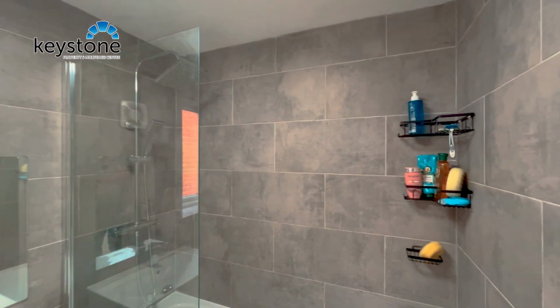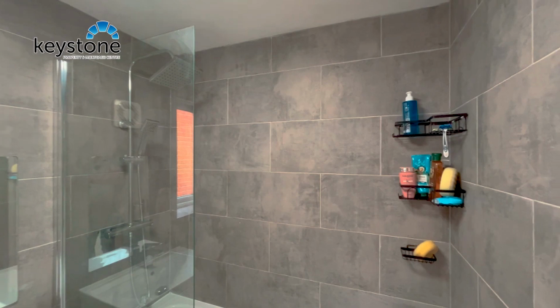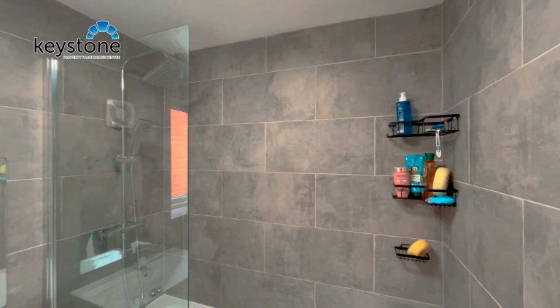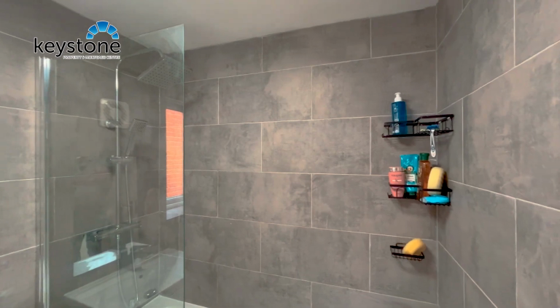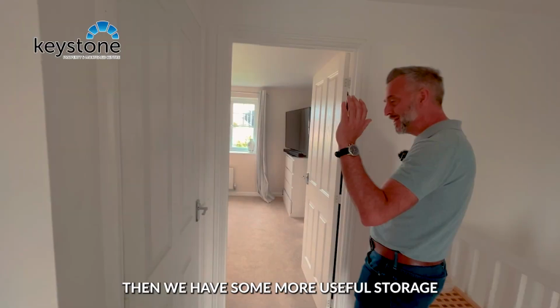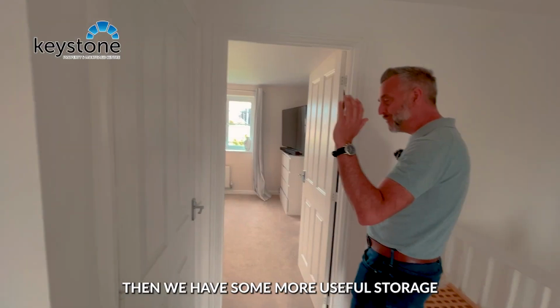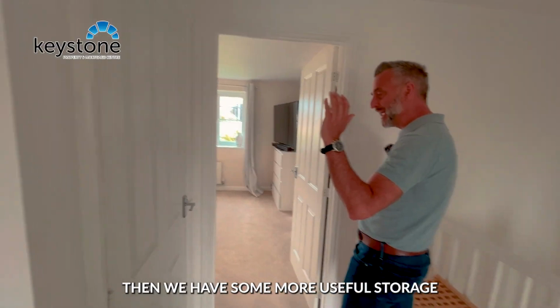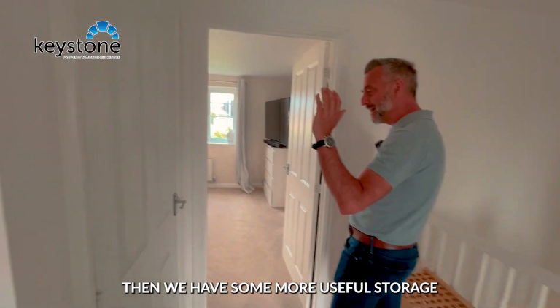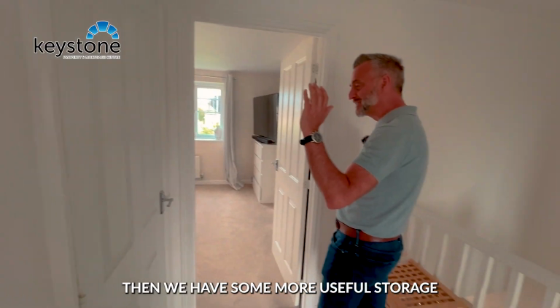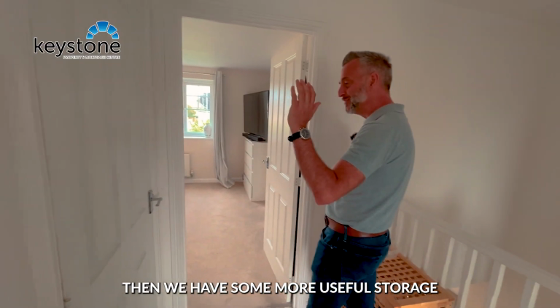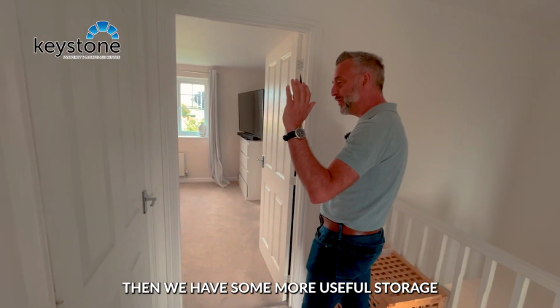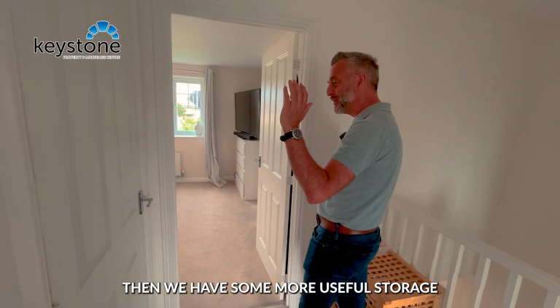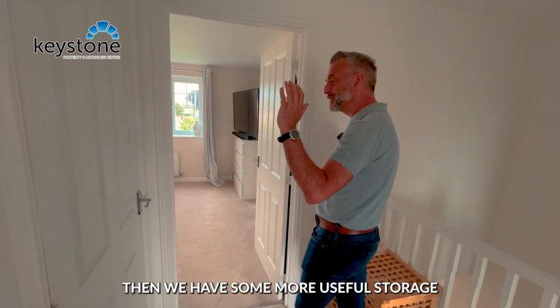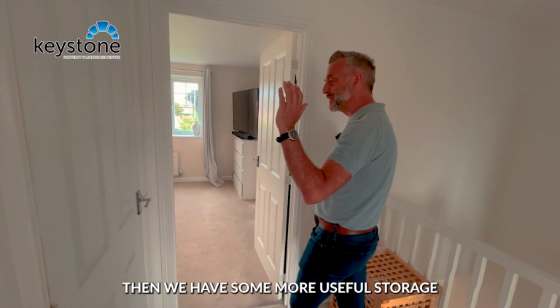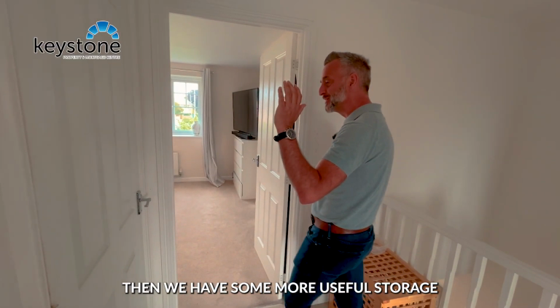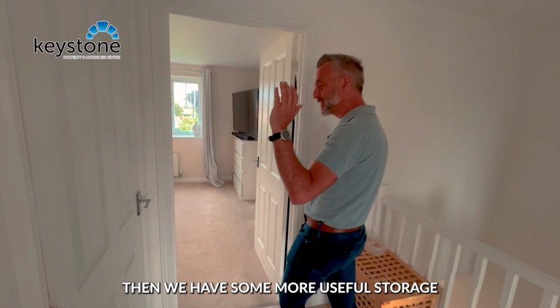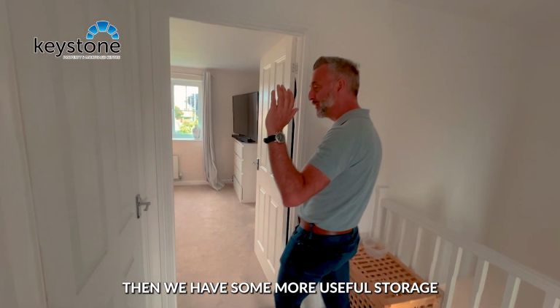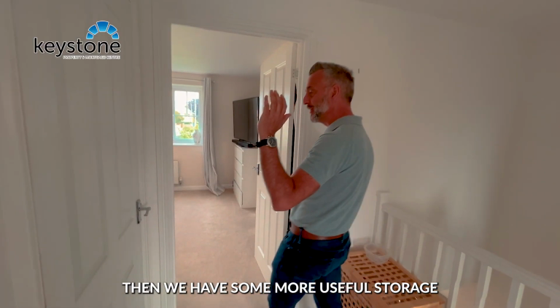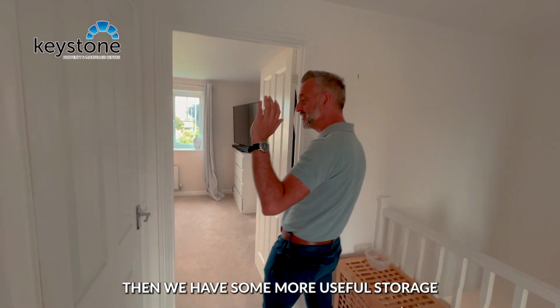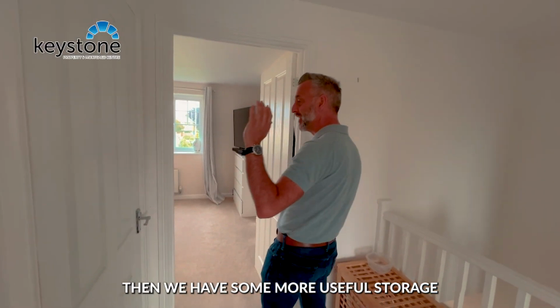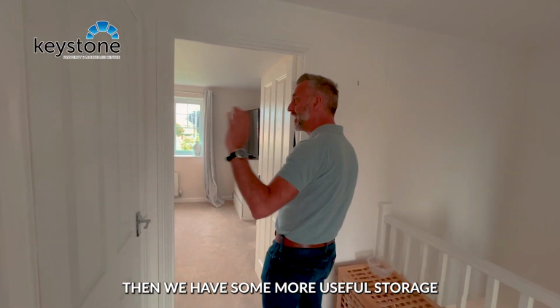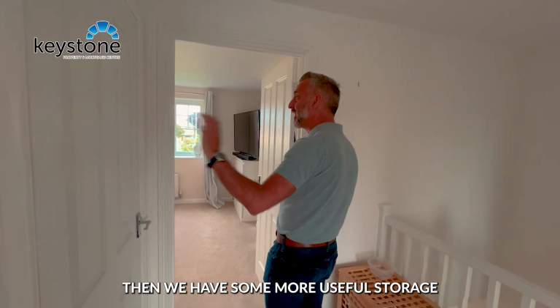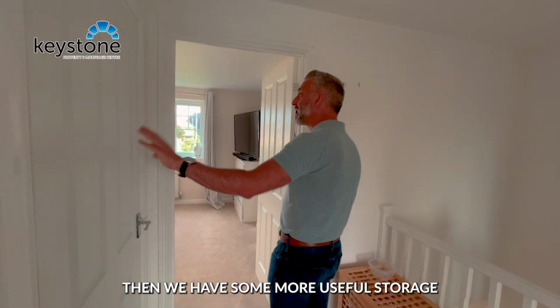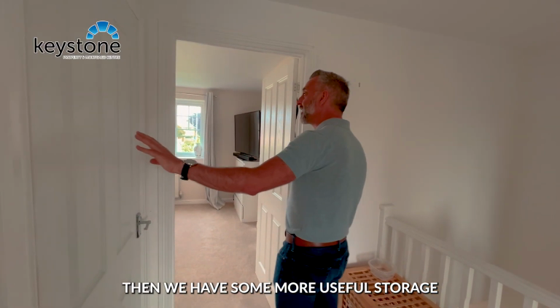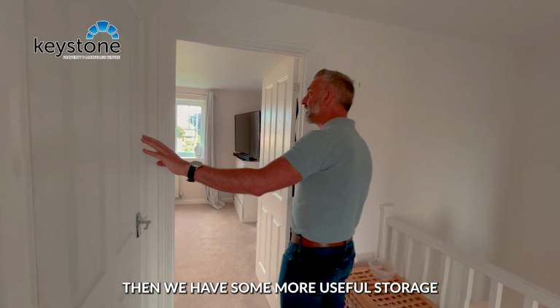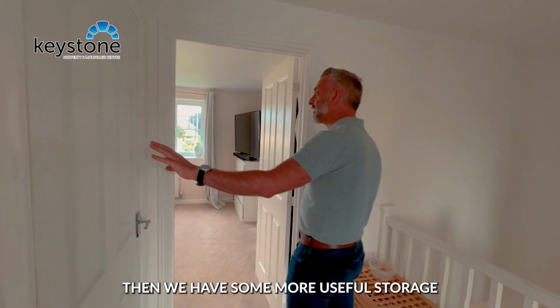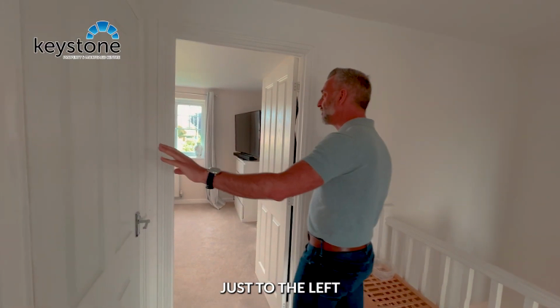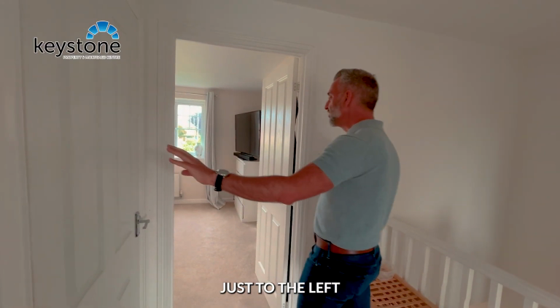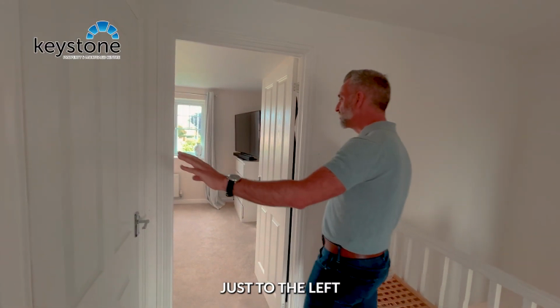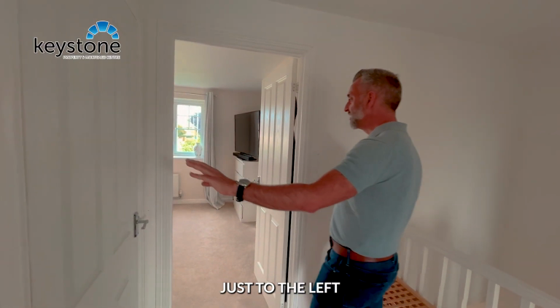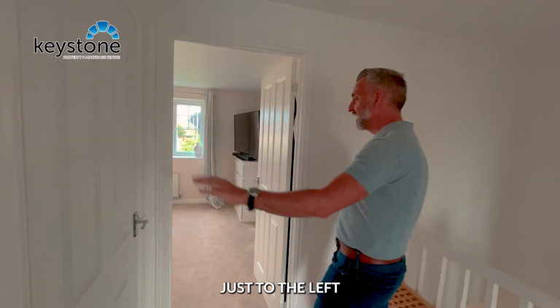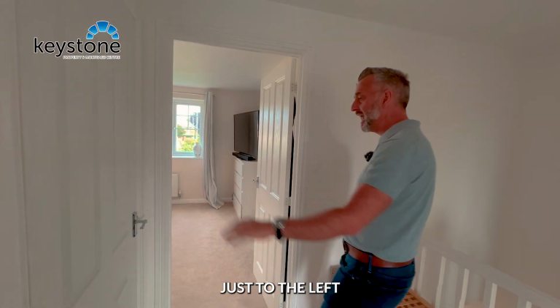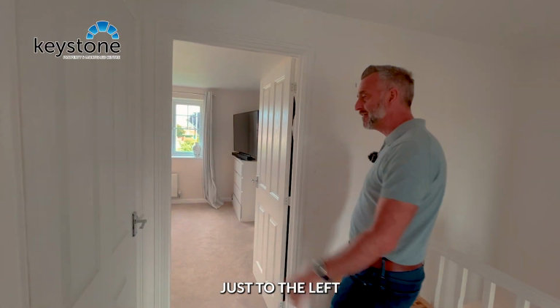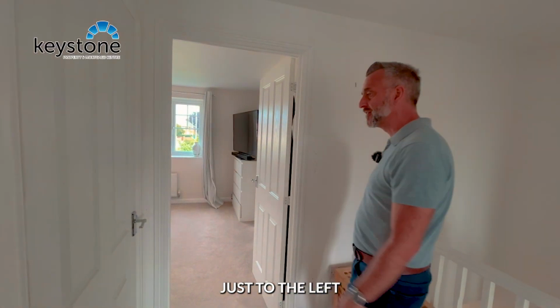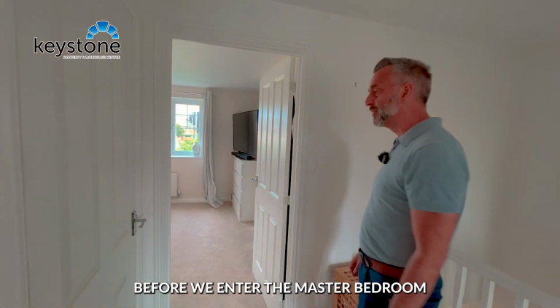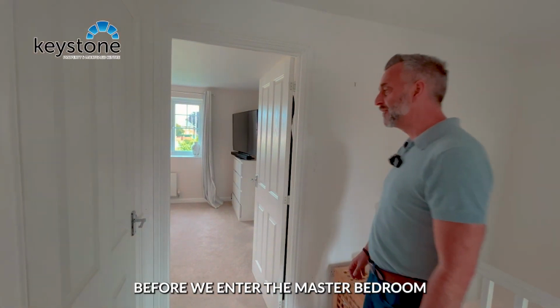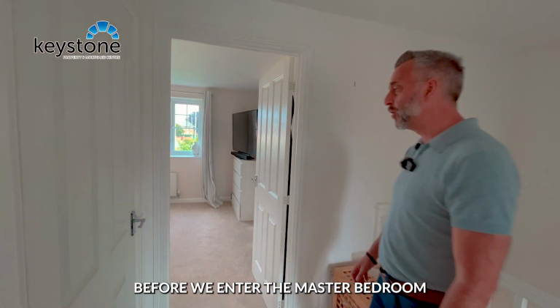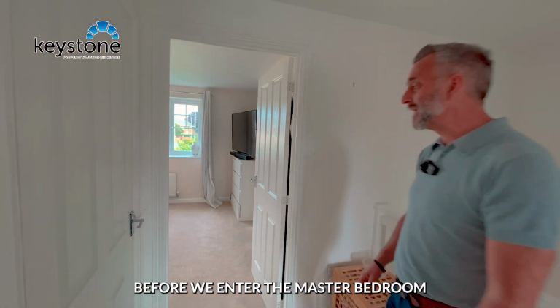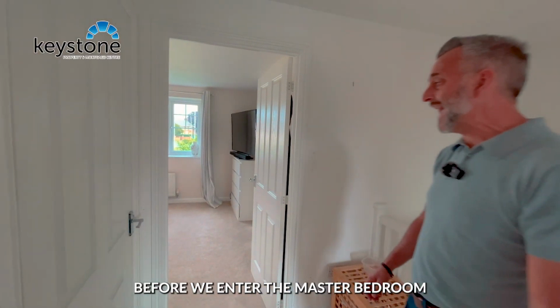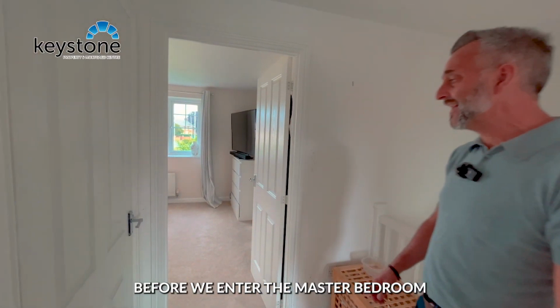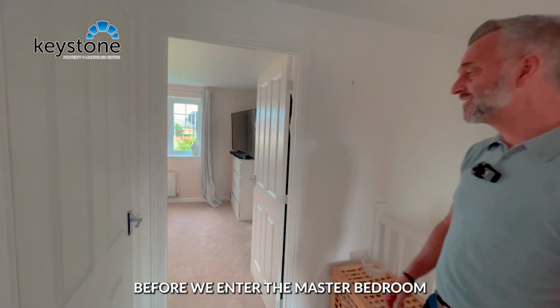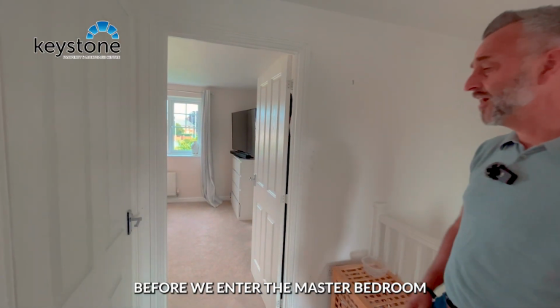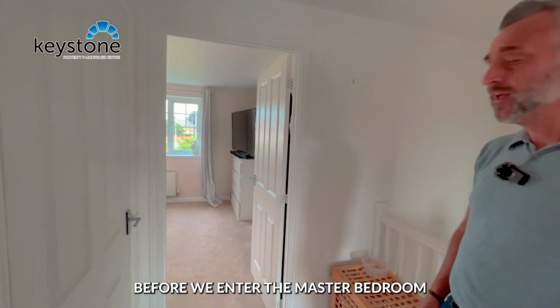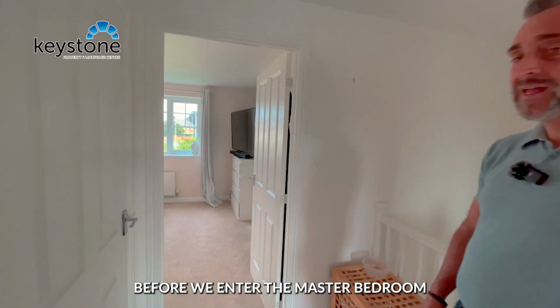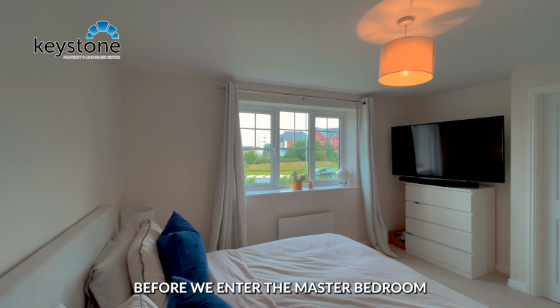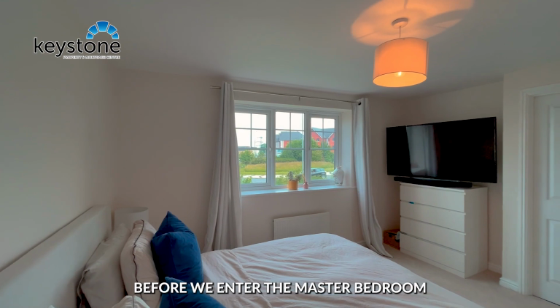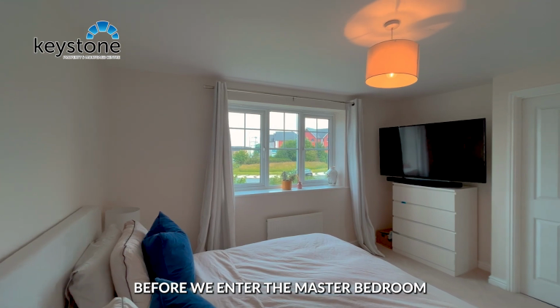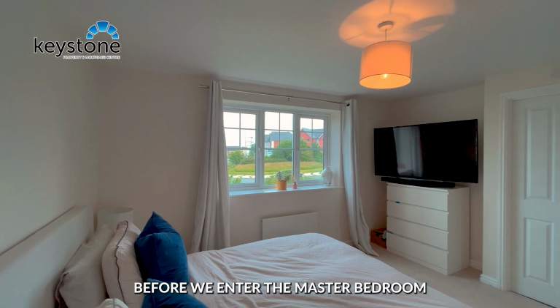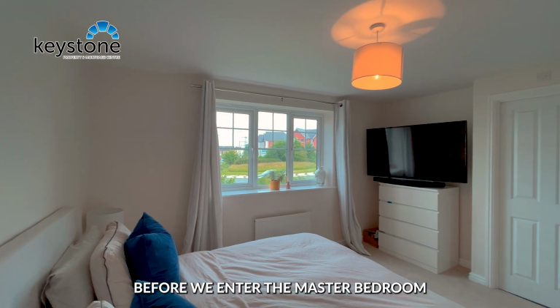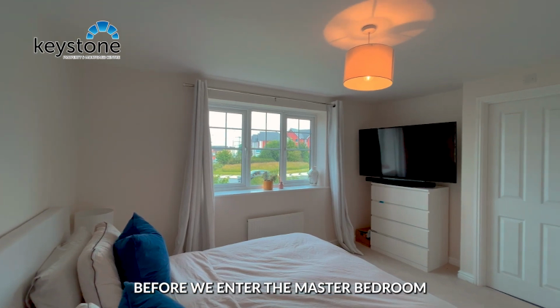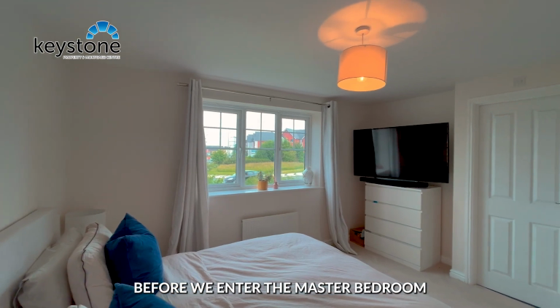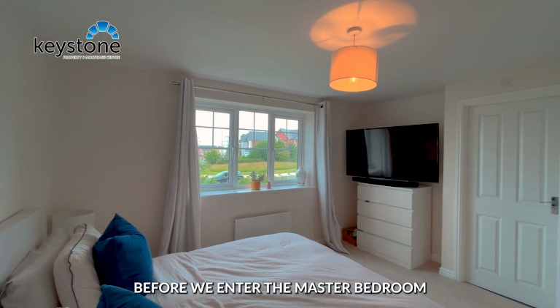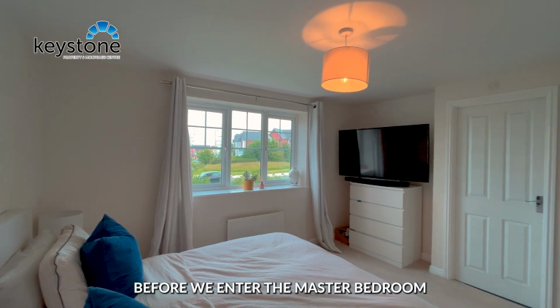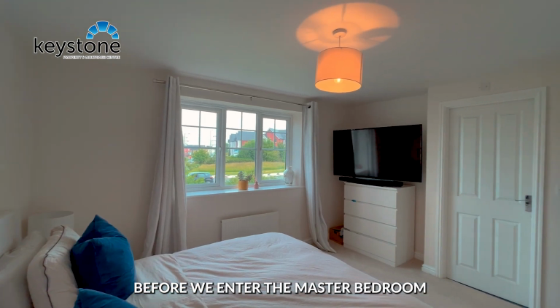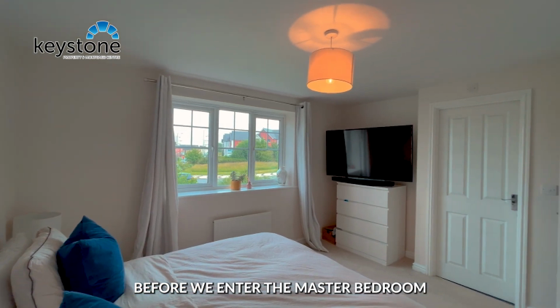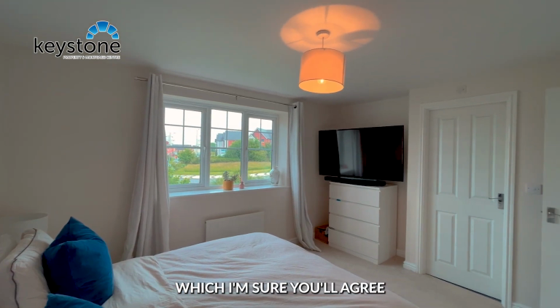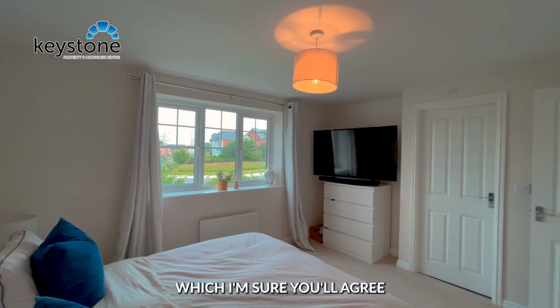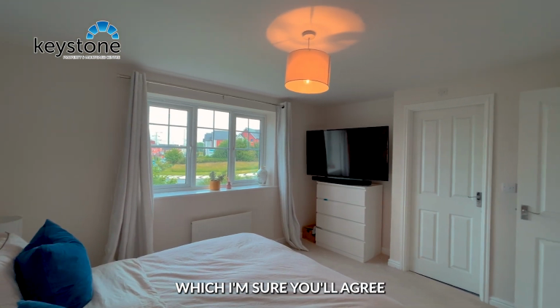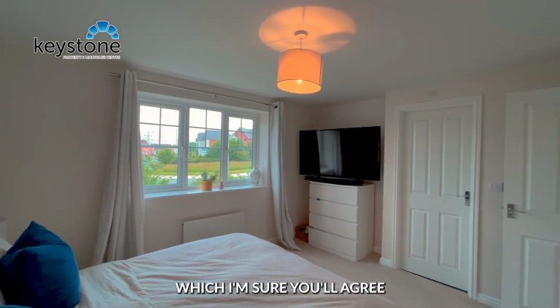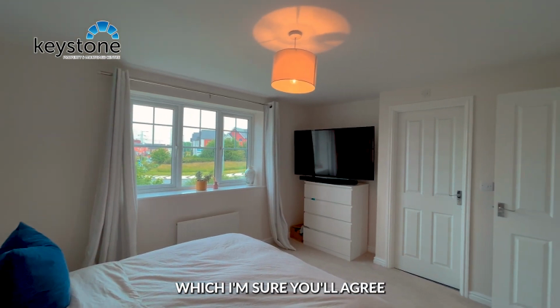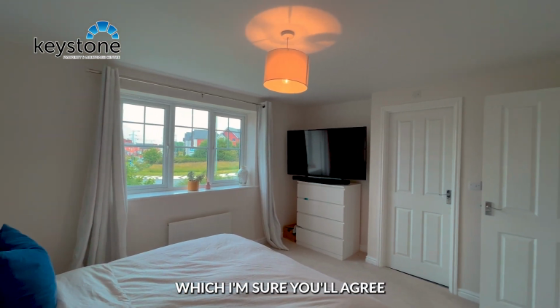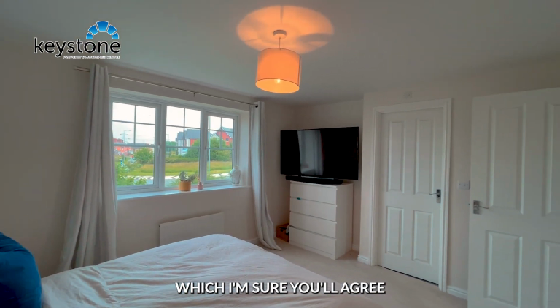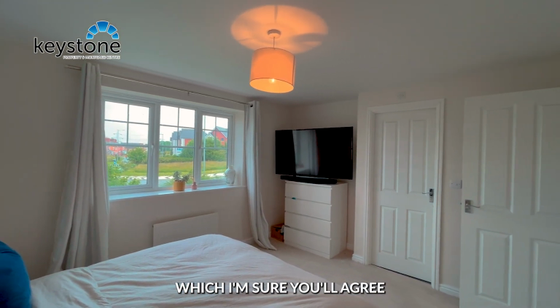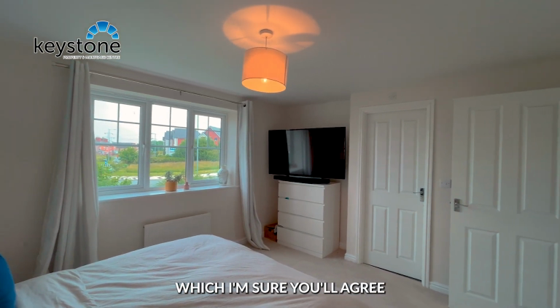Now we have some more useful storage just to the left before we enter the master bedroom, which I'm sure you'll love.